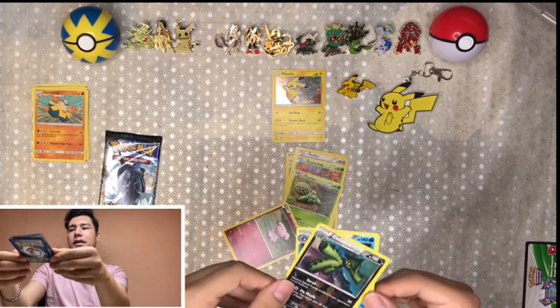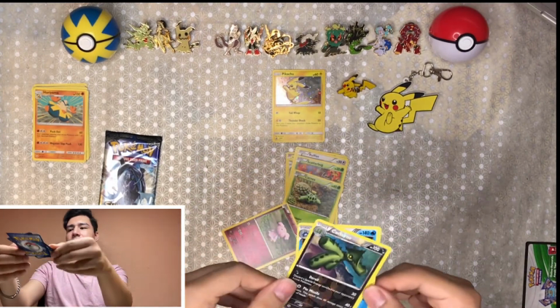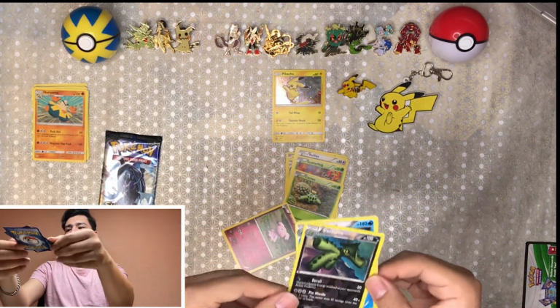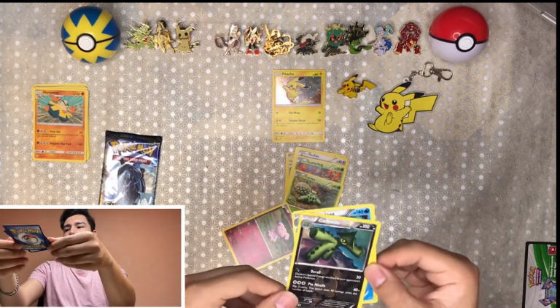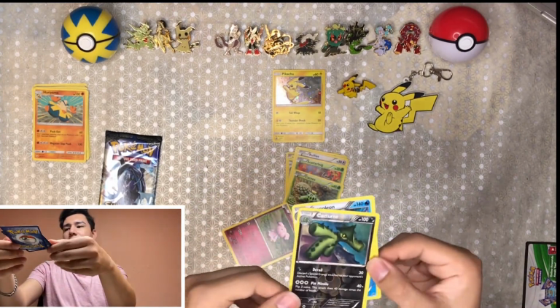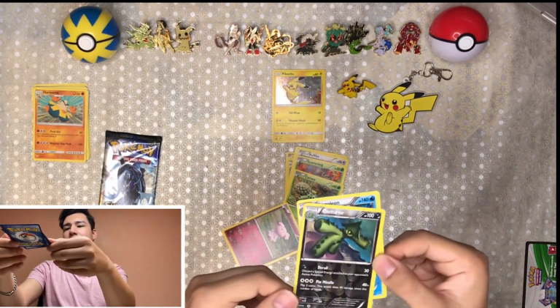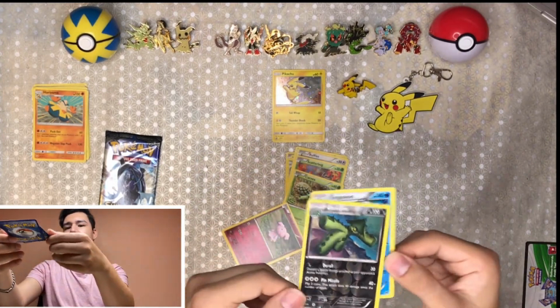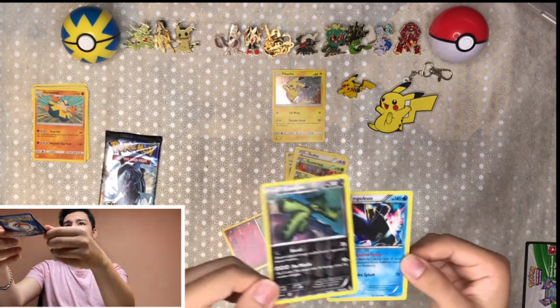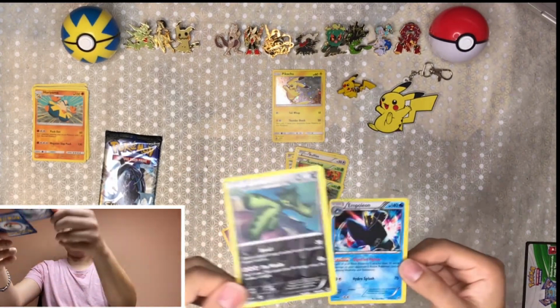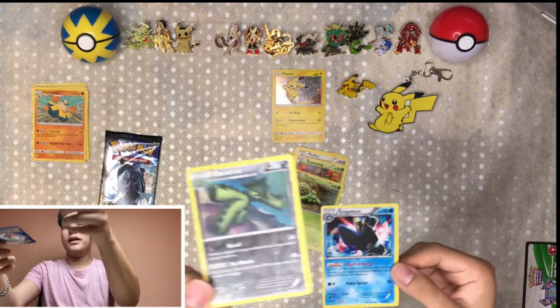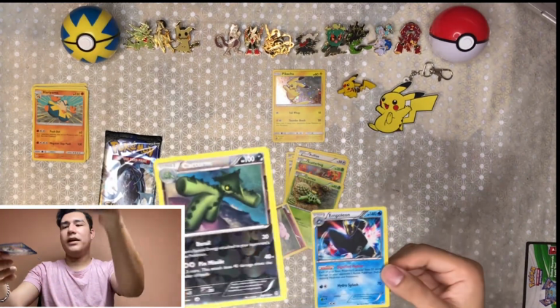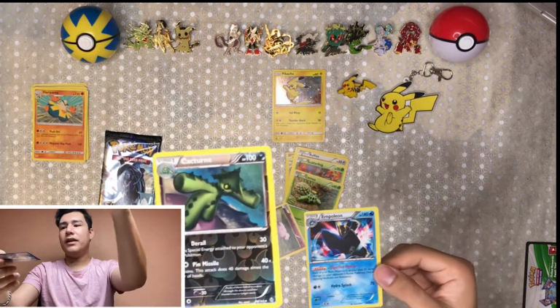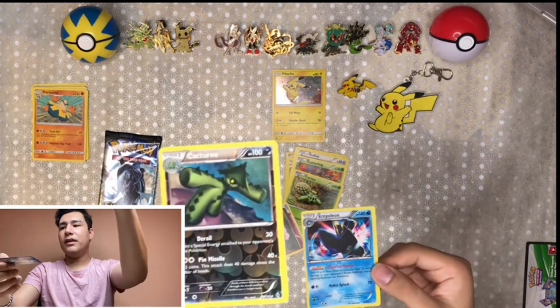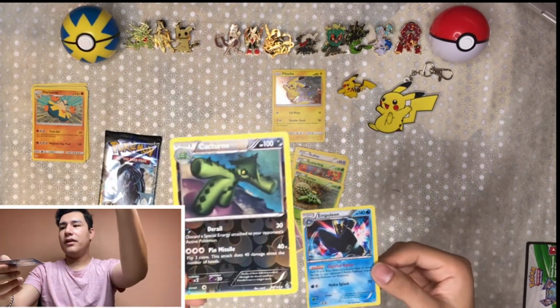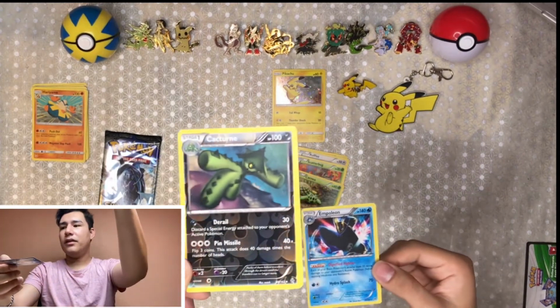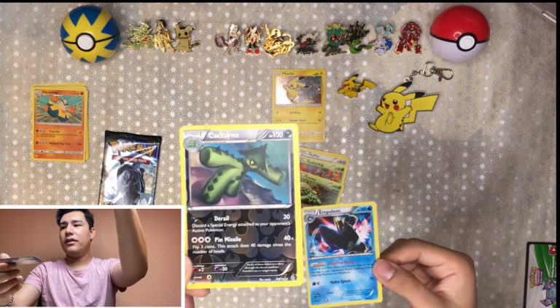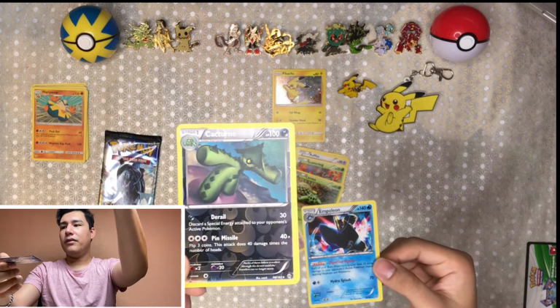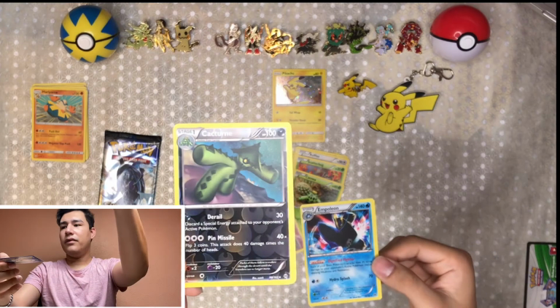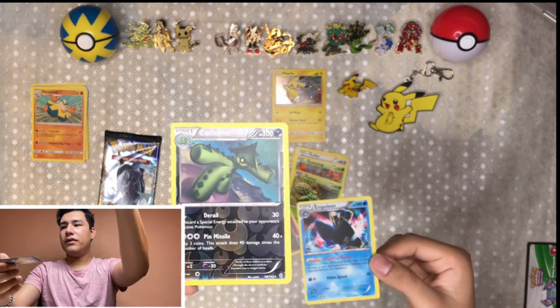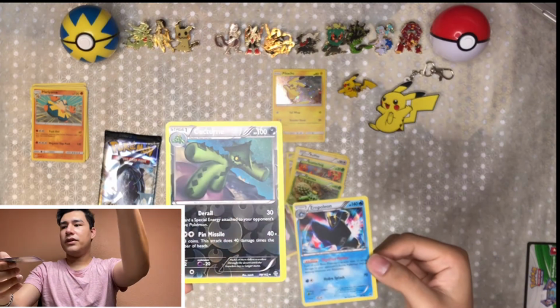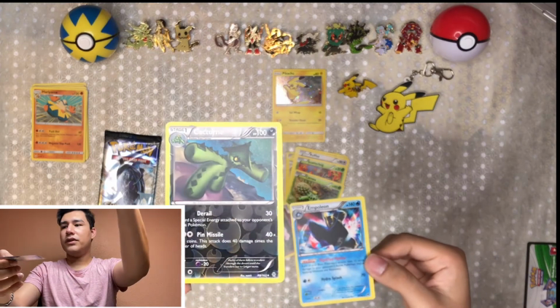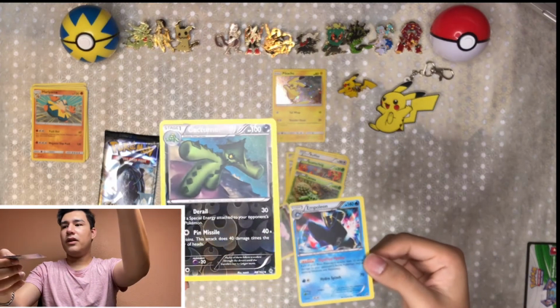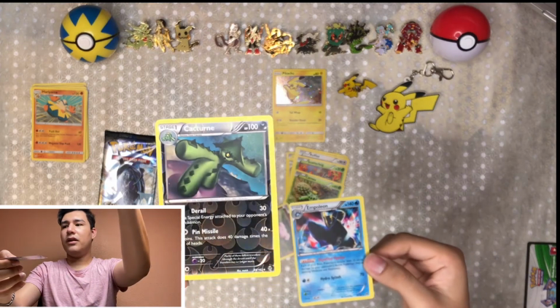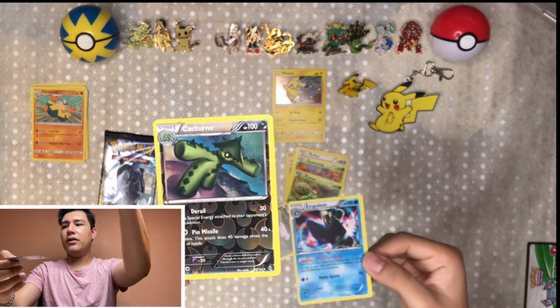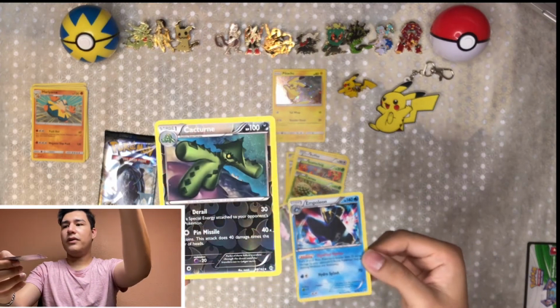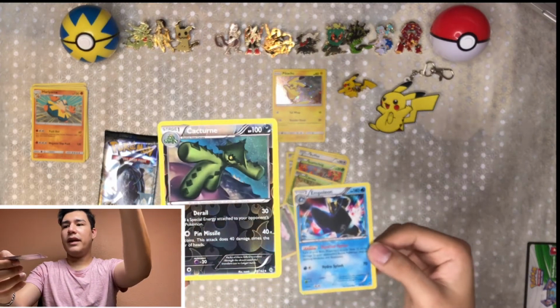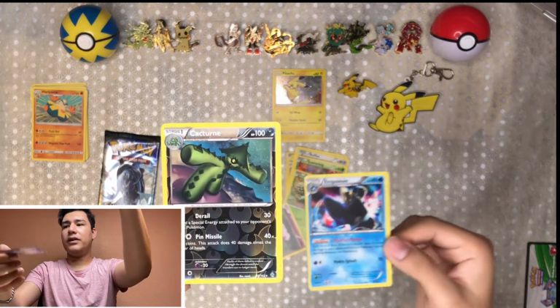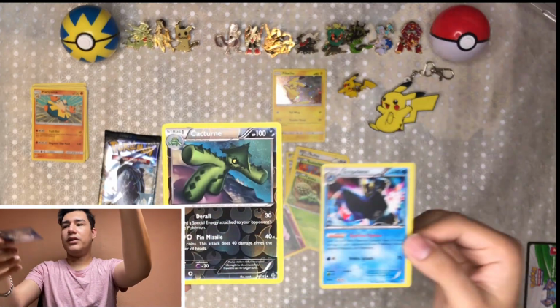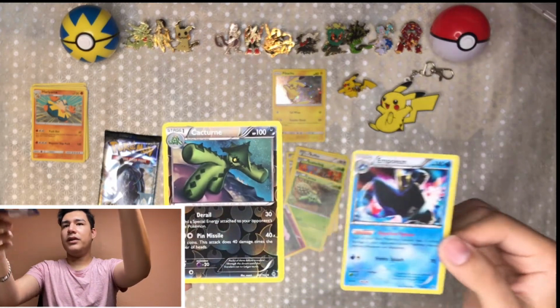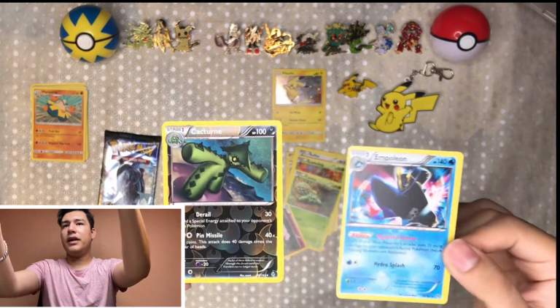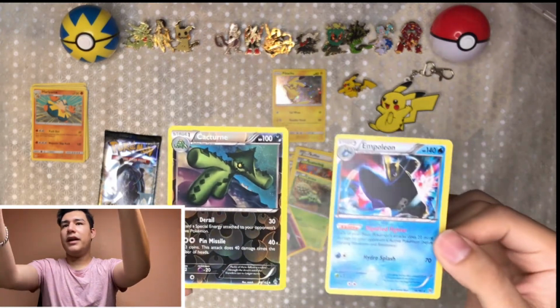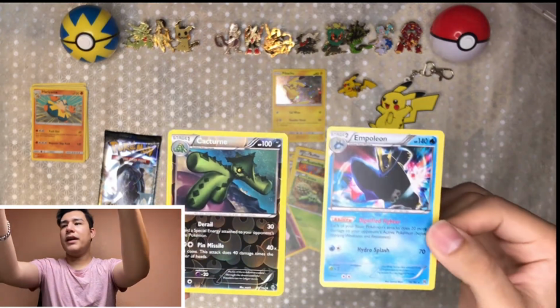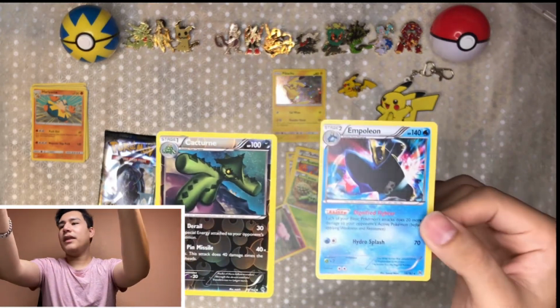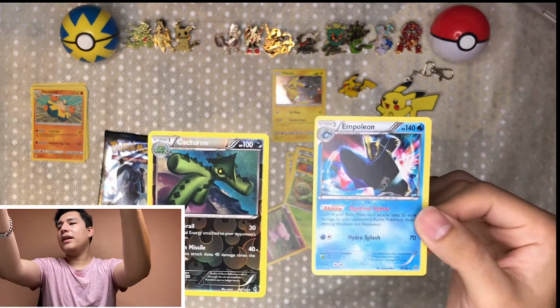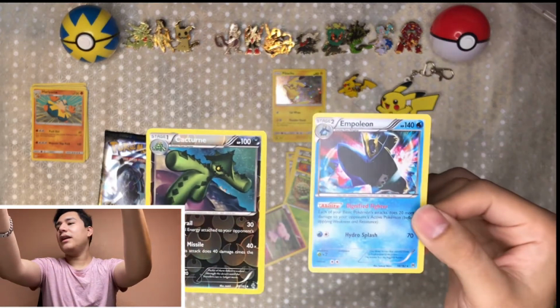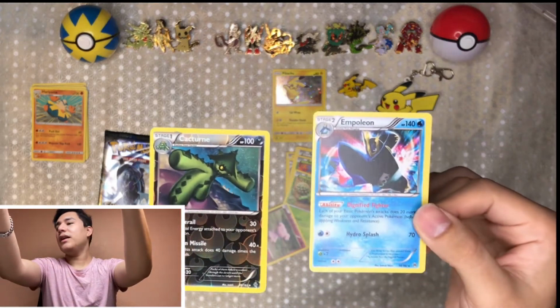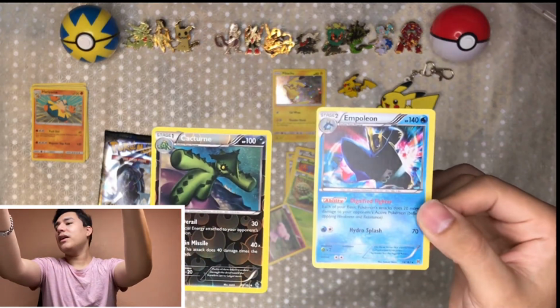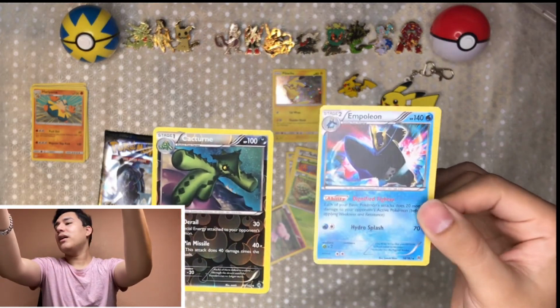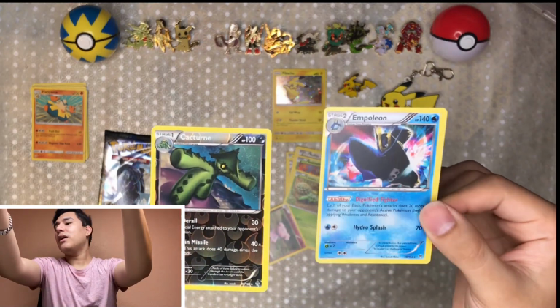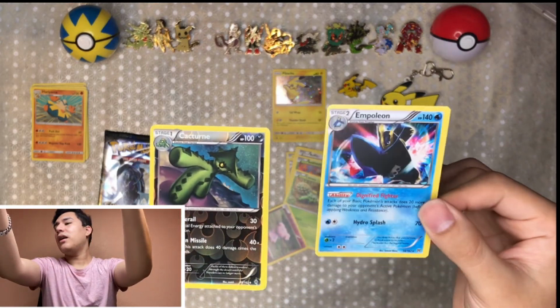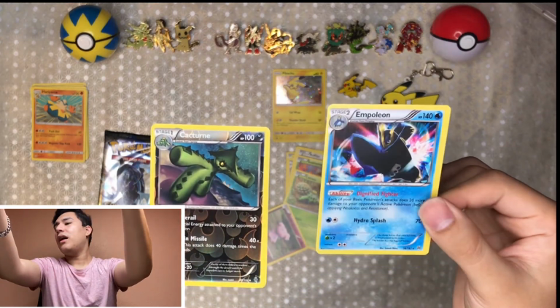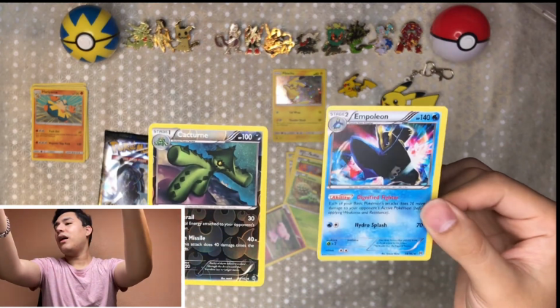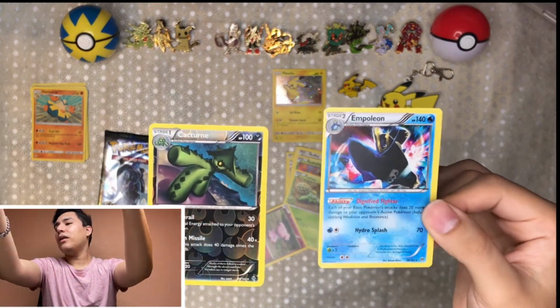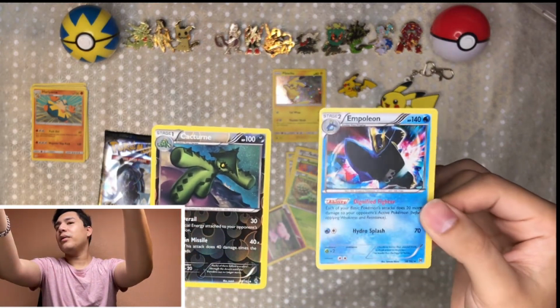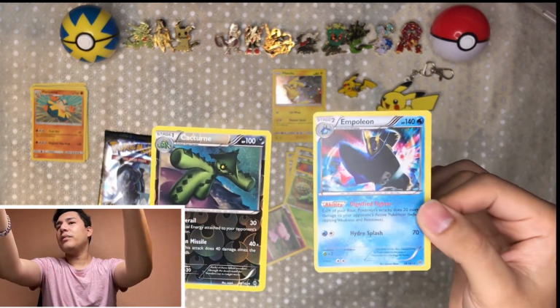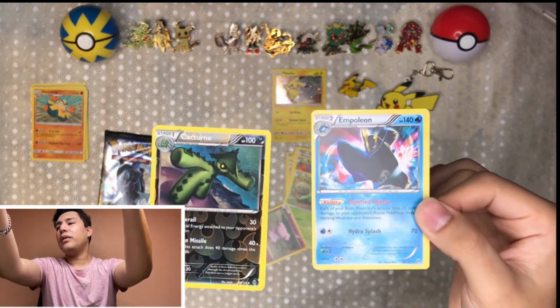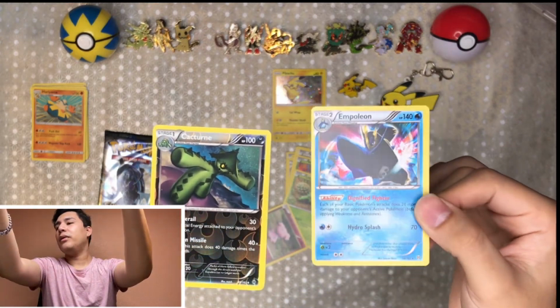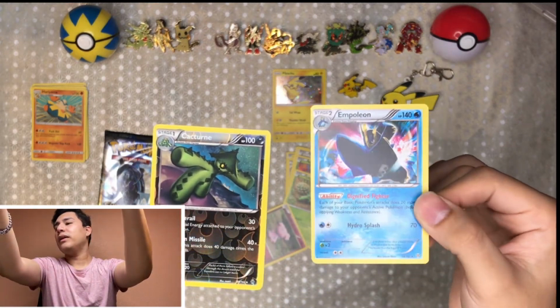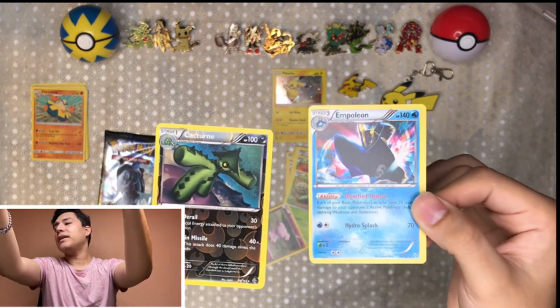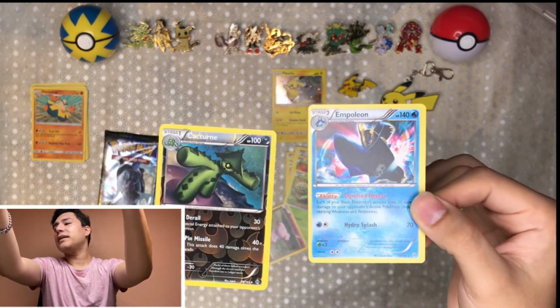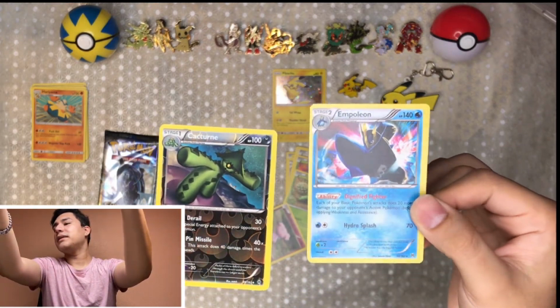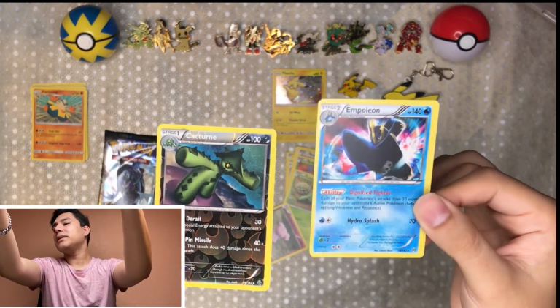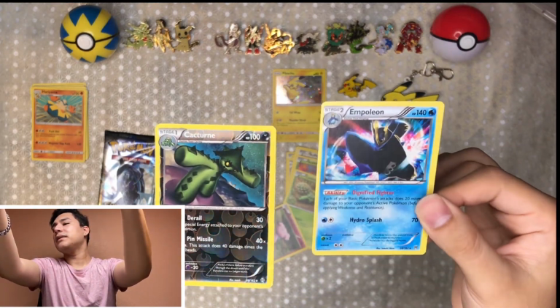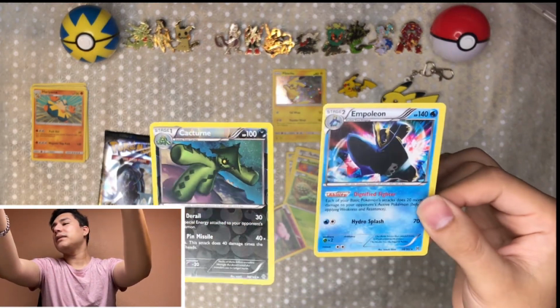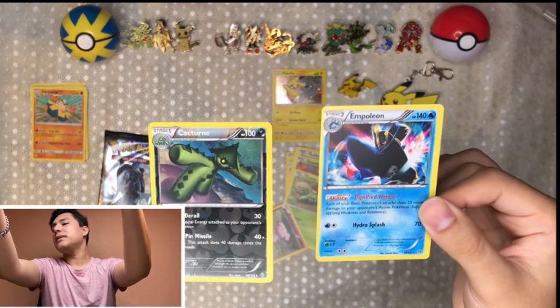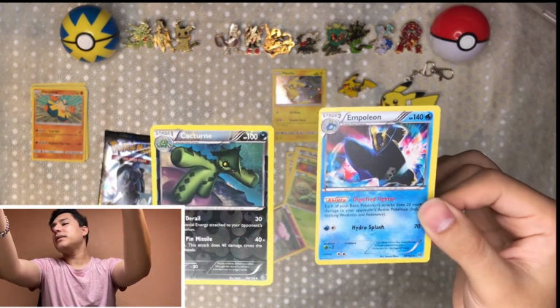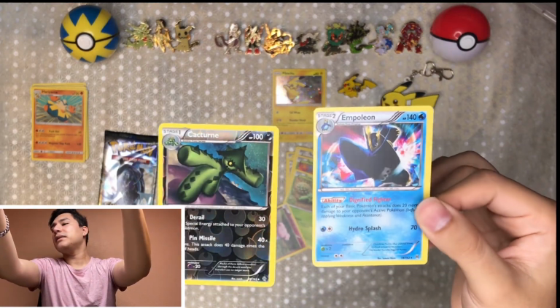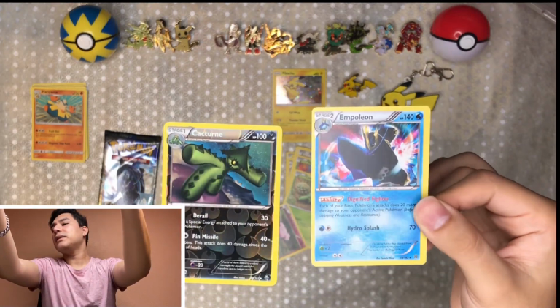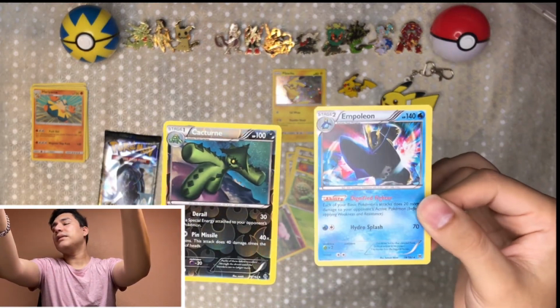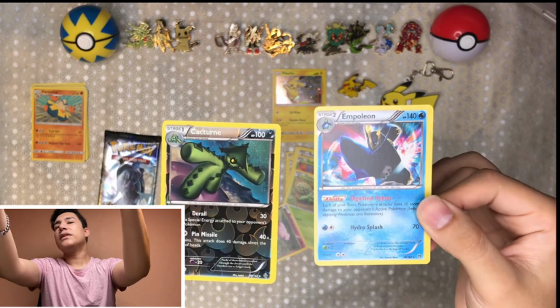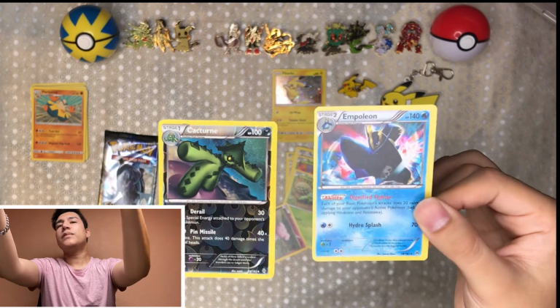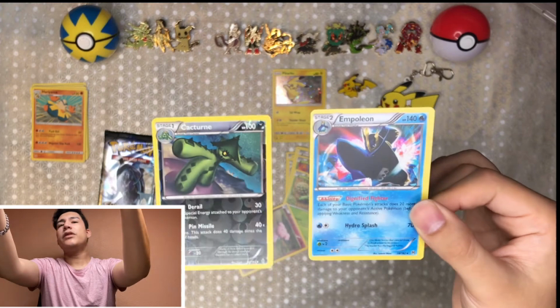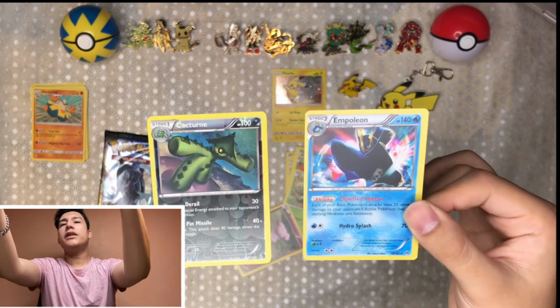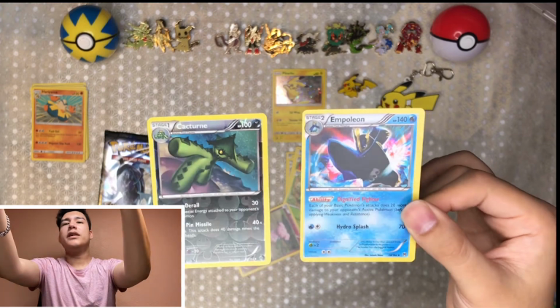I'm not a big fan of this art style — for some reason I like more those that are drawn in a traditional way, because this looks like a clay model. Not a big fan of those. And here we have a Snowball and a reverse holo Cacturne. So we have the reverse holo Cacturne and the holo Empoleon — which is pretty good, not bad.